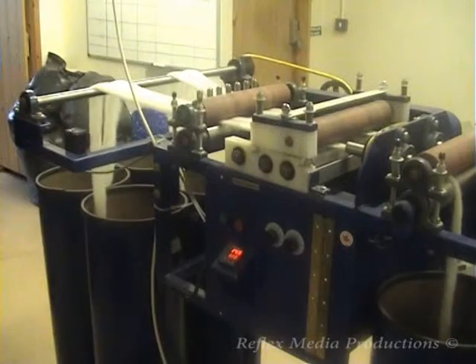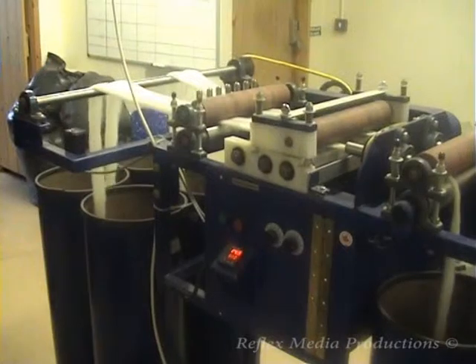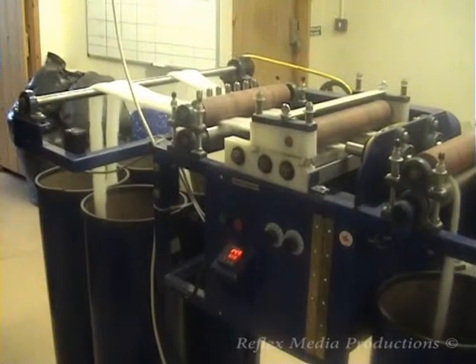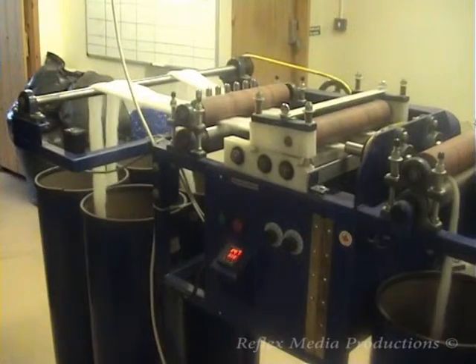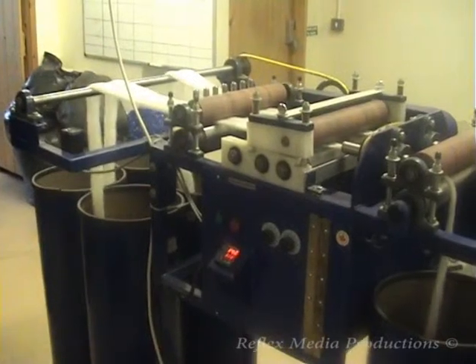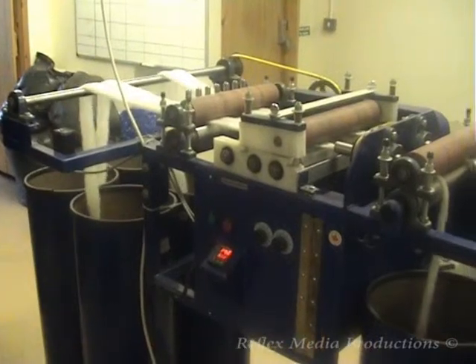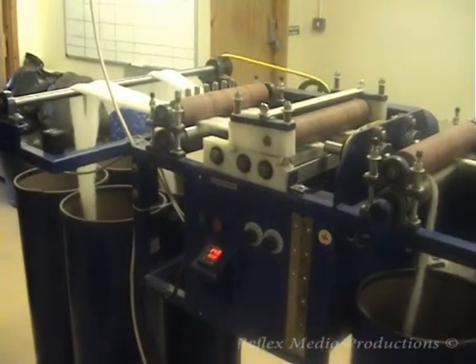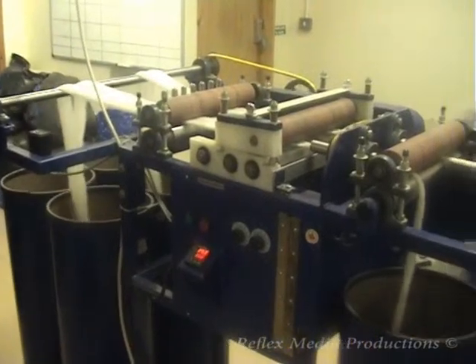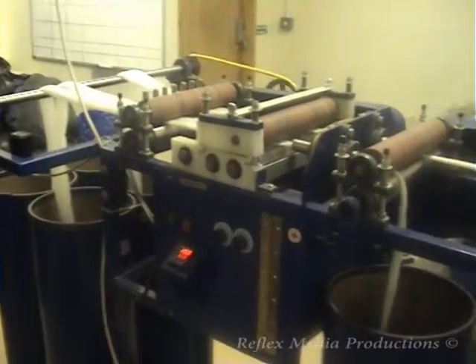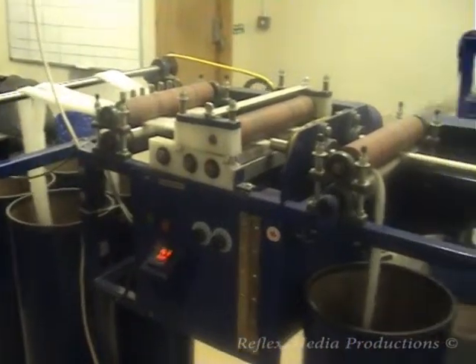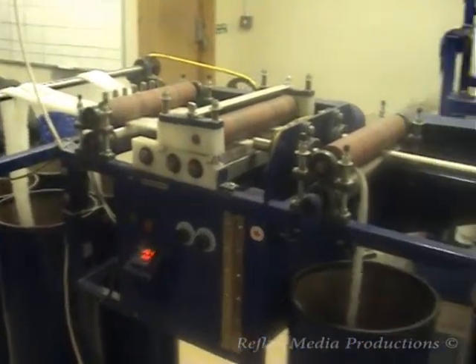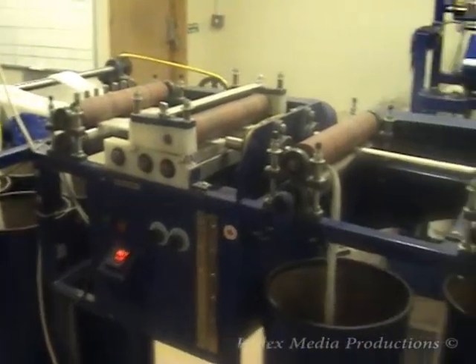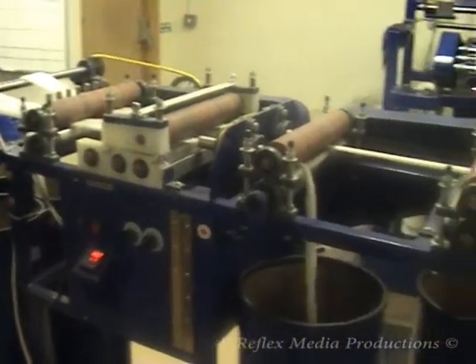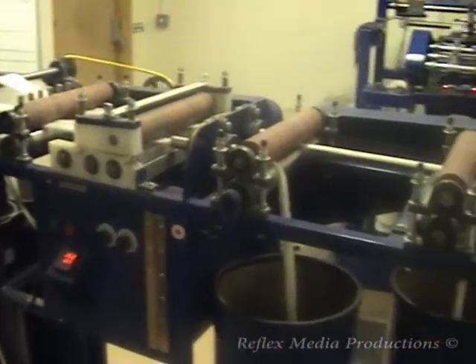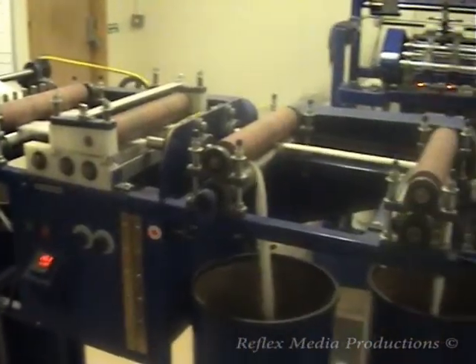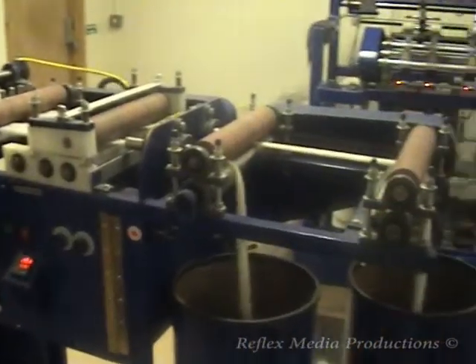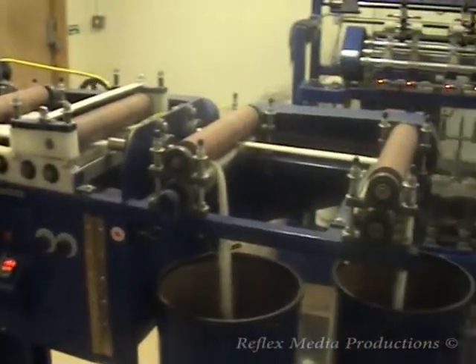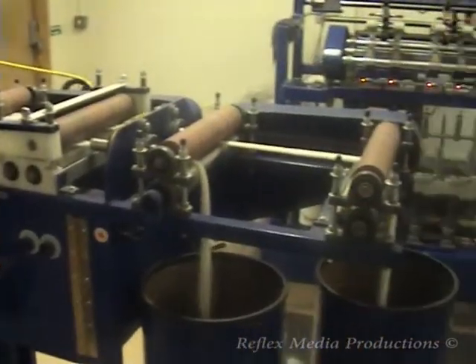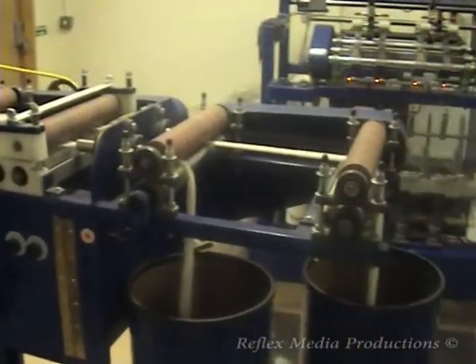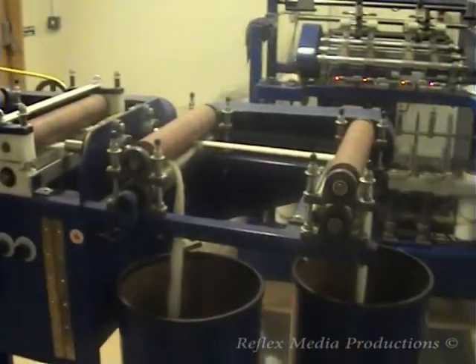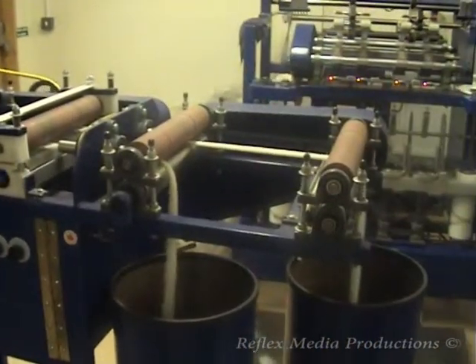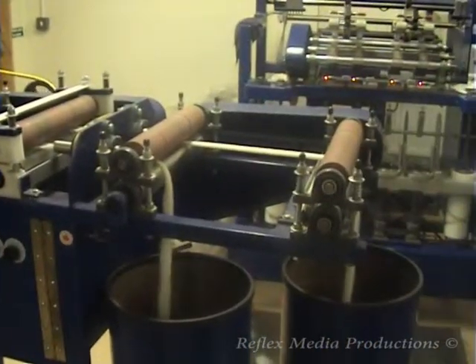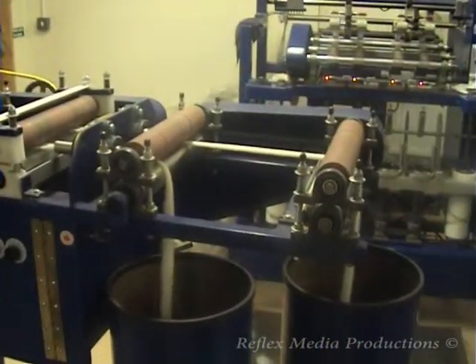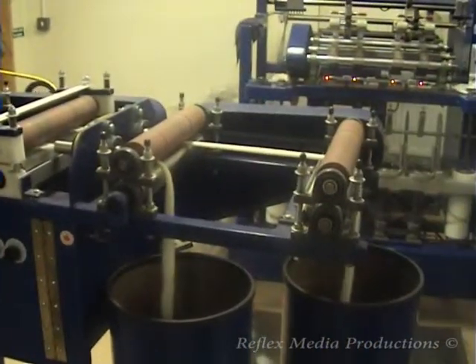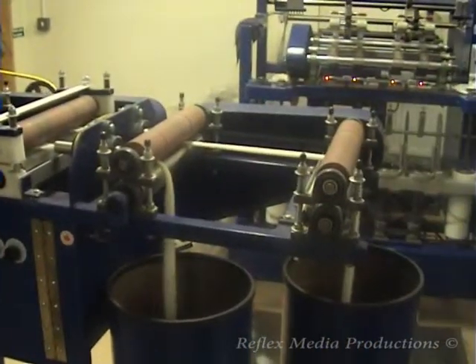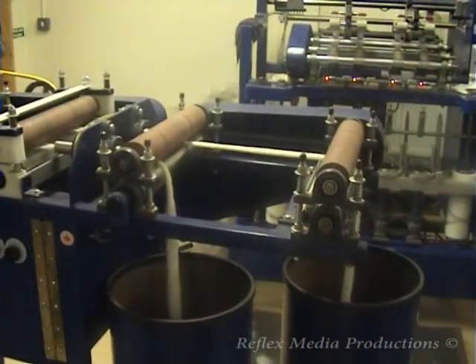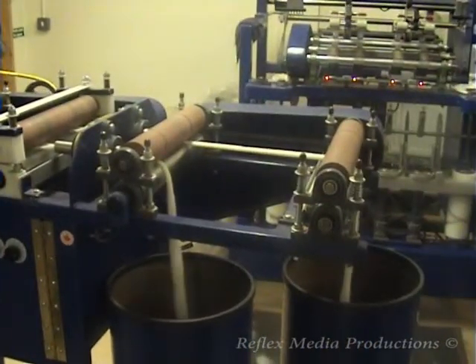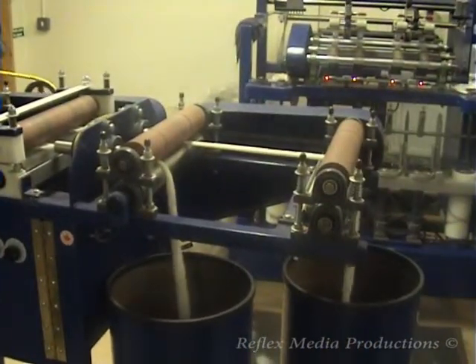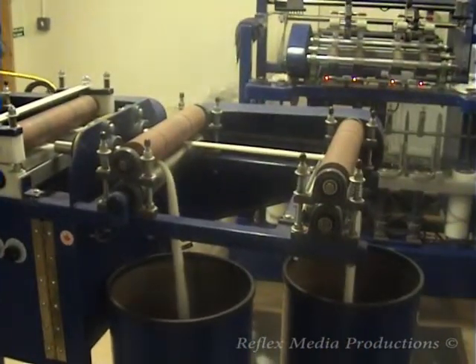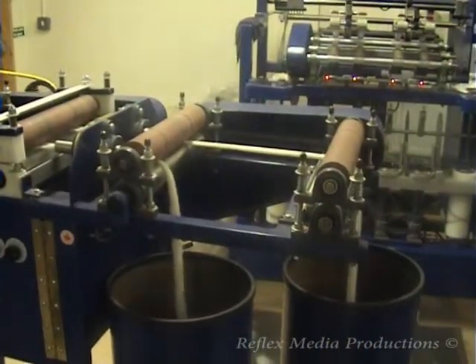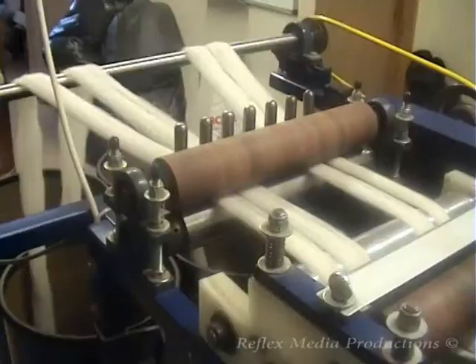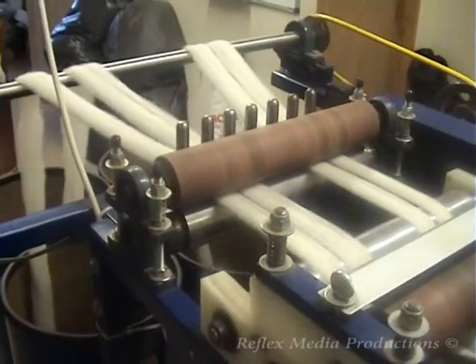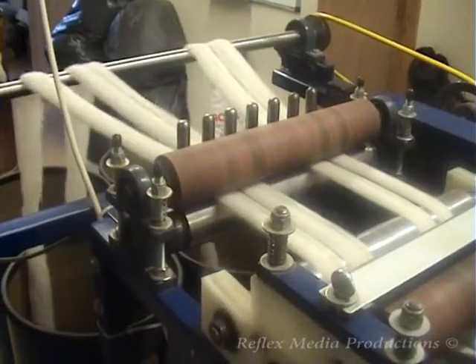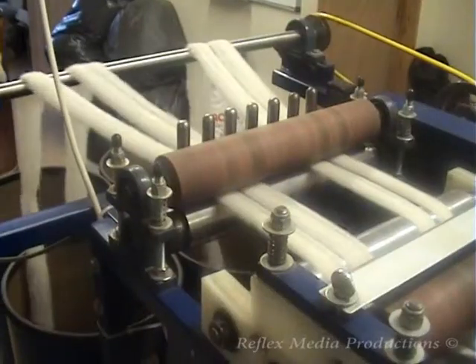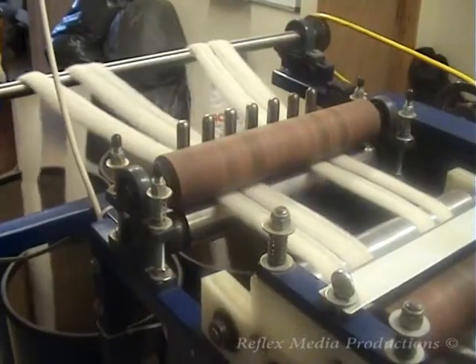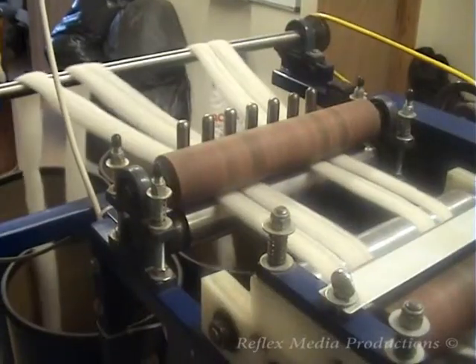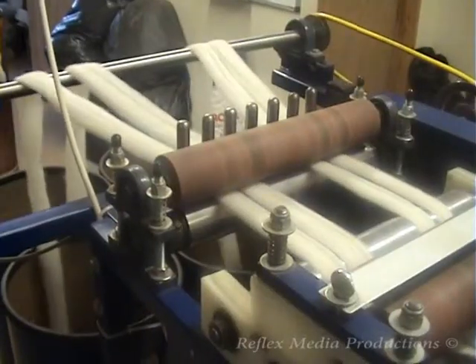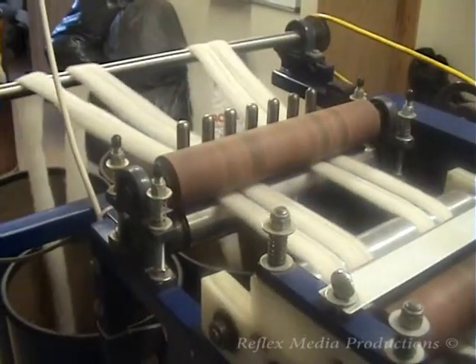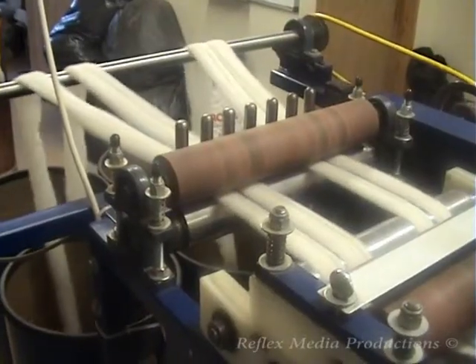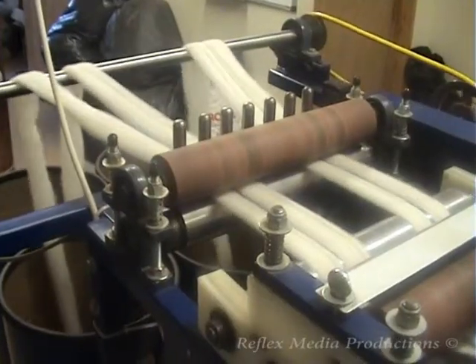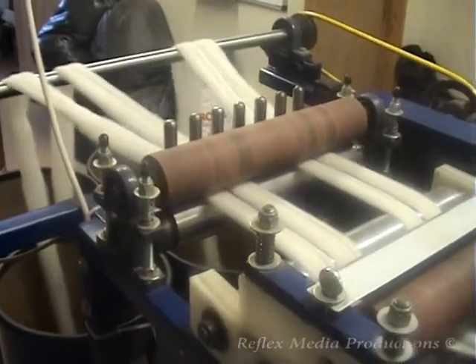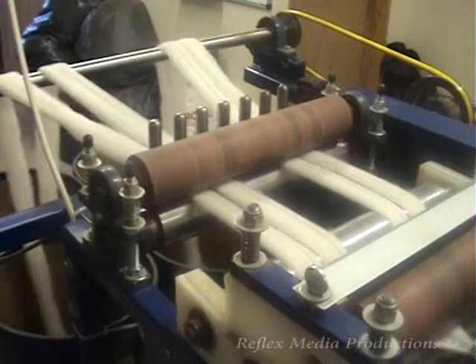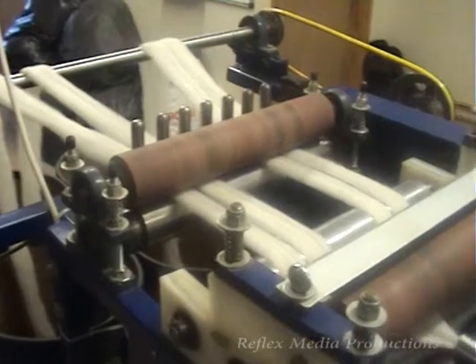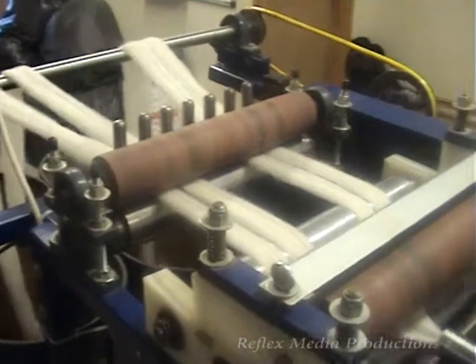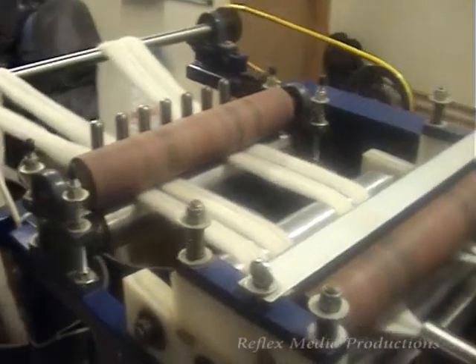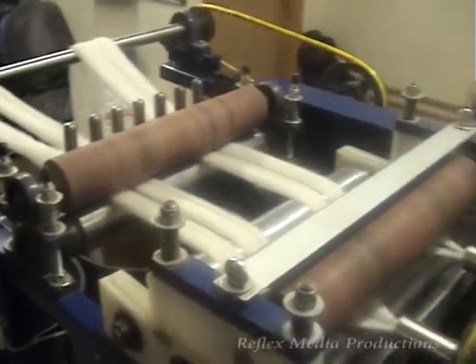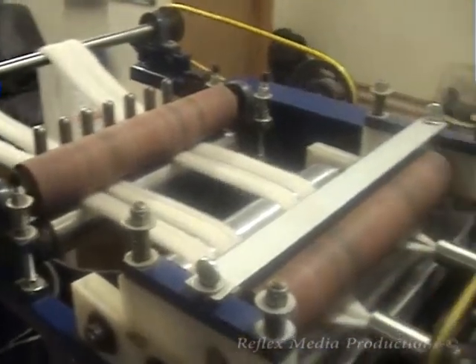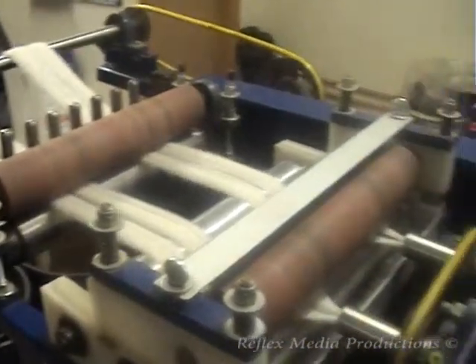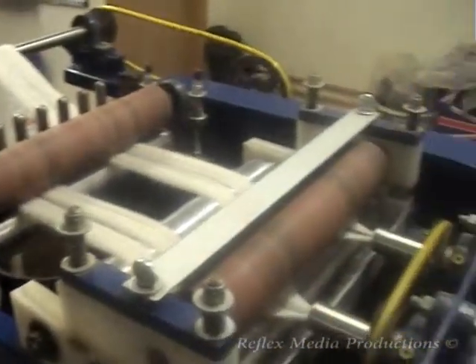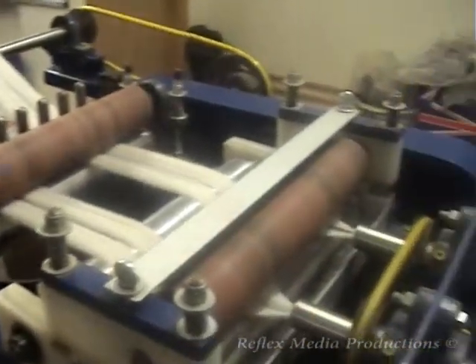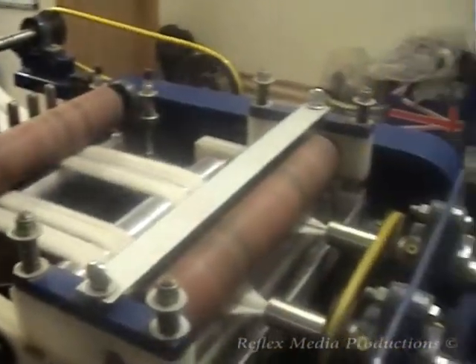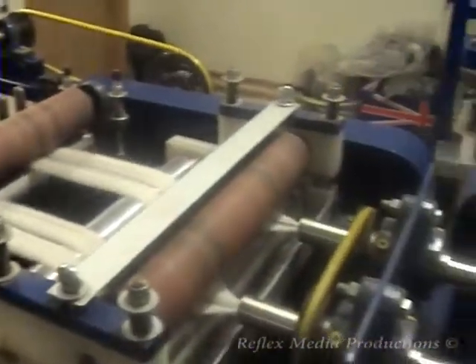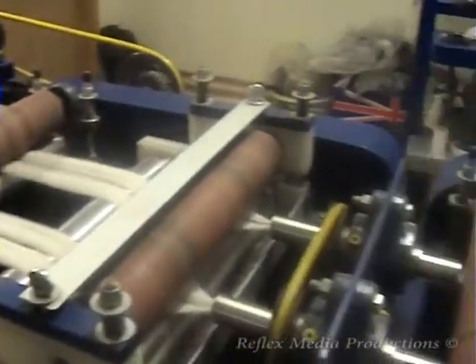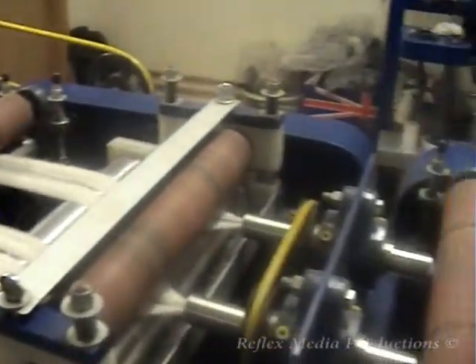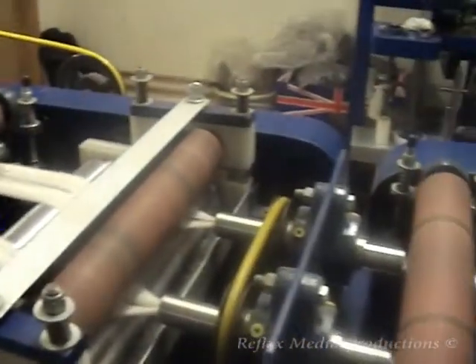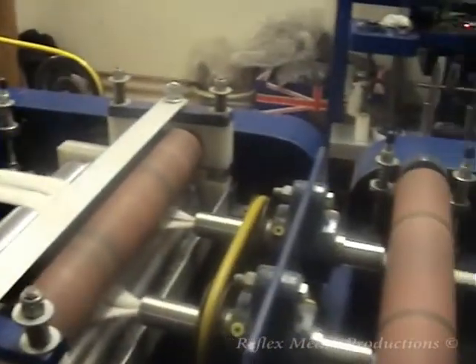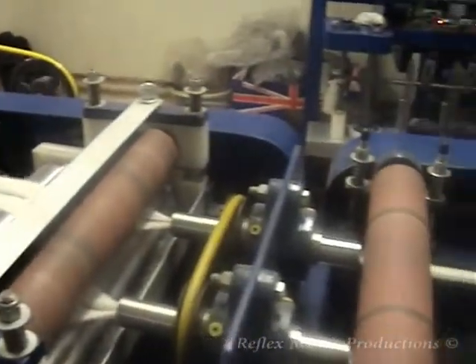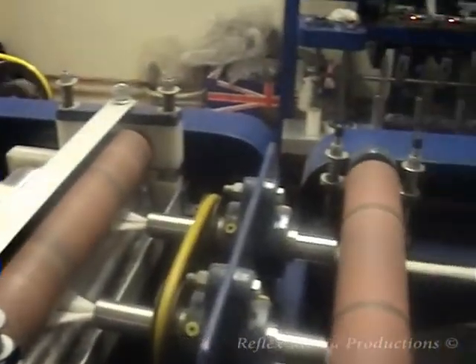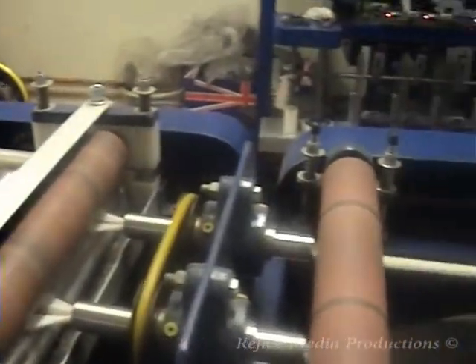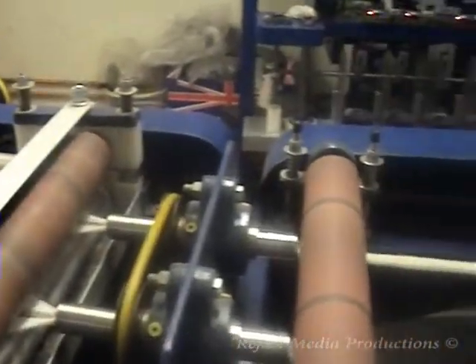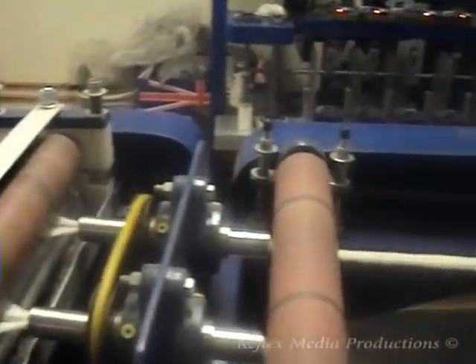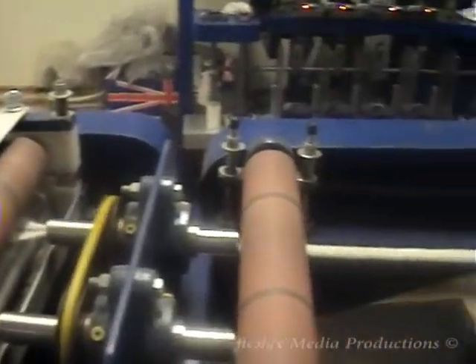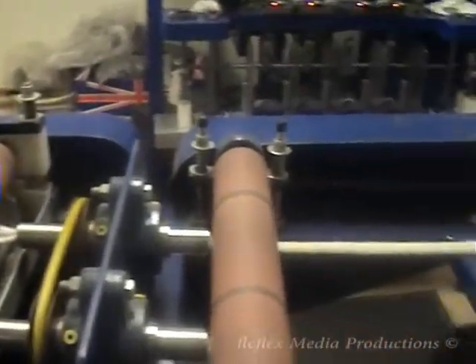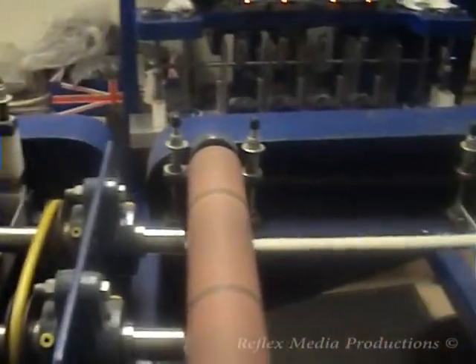This machine is called the draw frame. In this case, it combines two strands into one for consistency, while drawing or stretching the fibre stream.